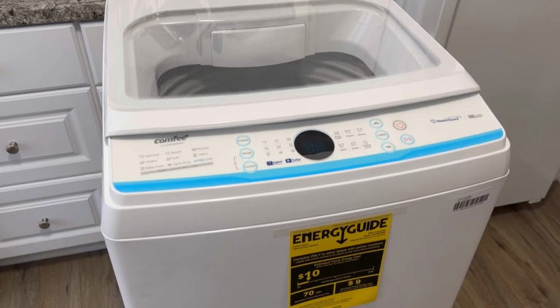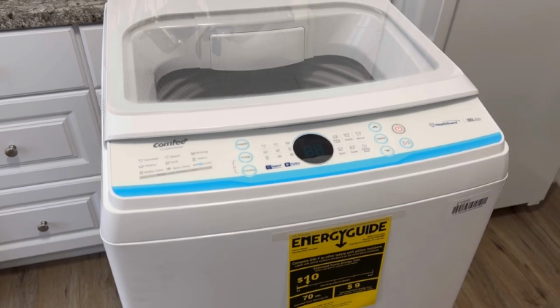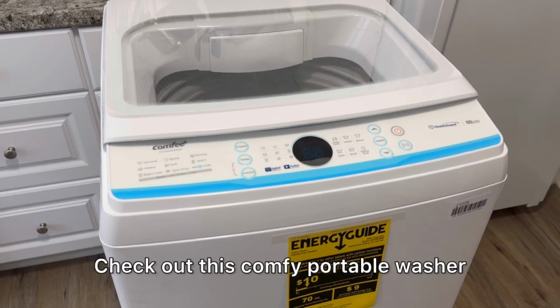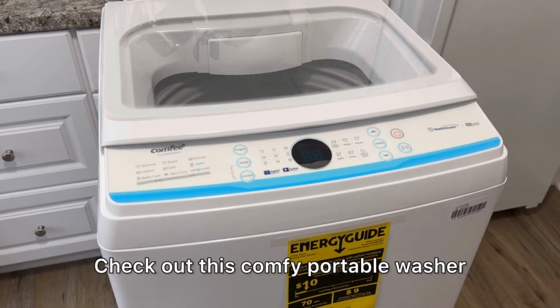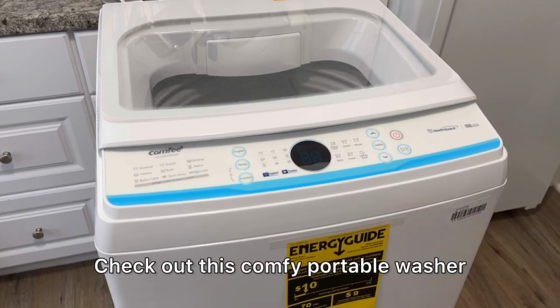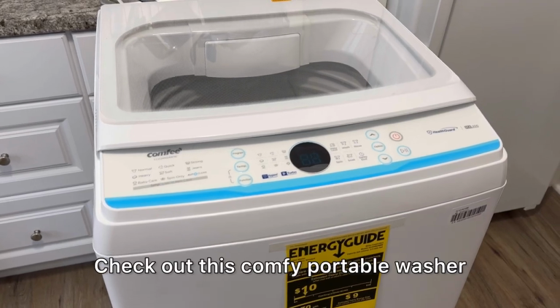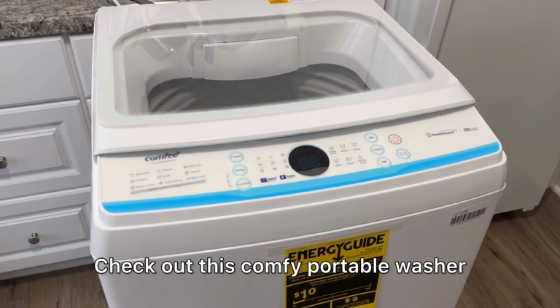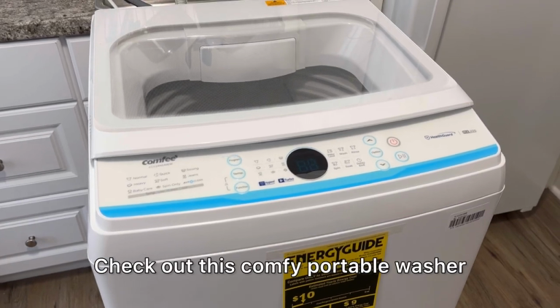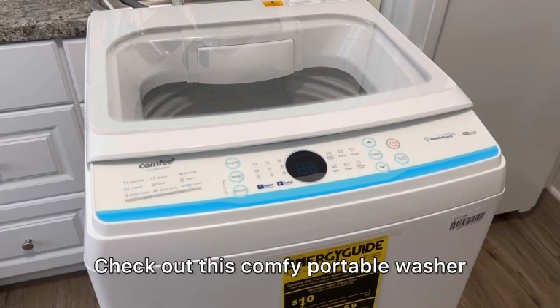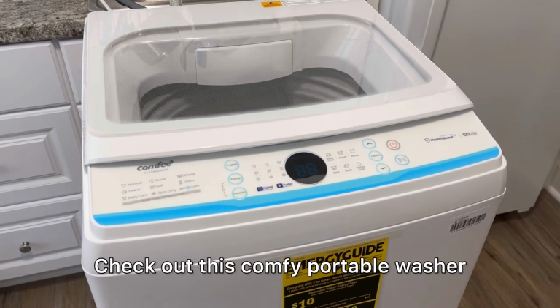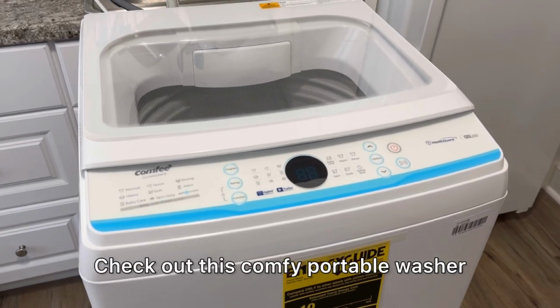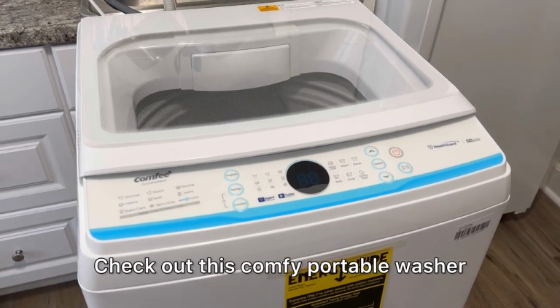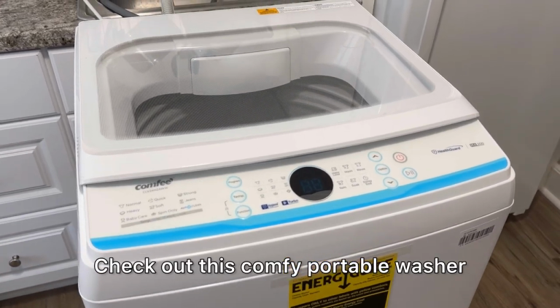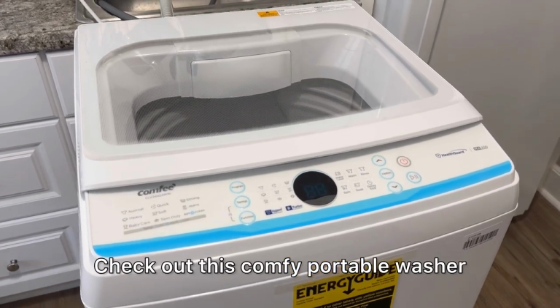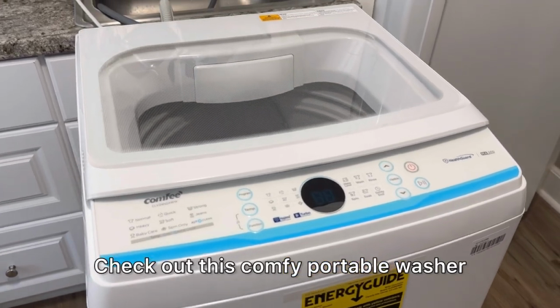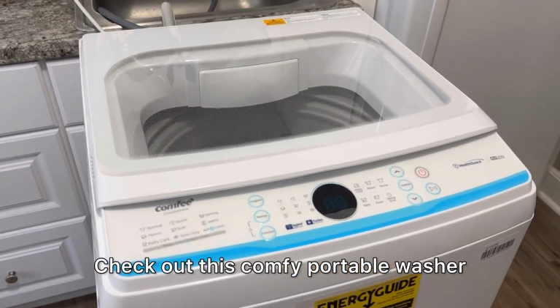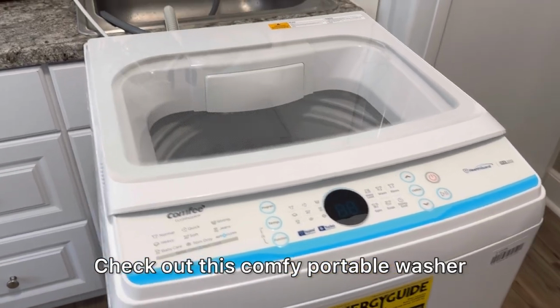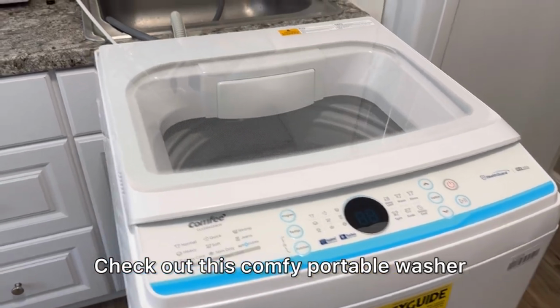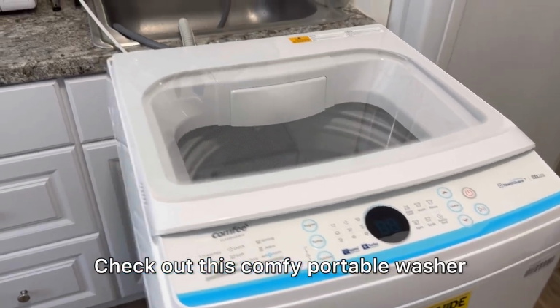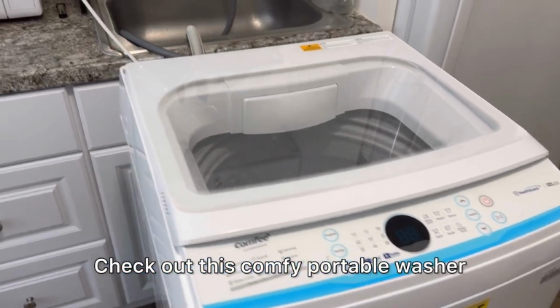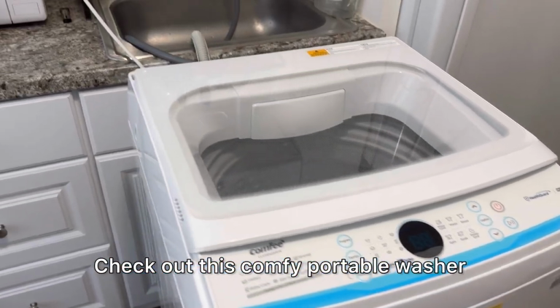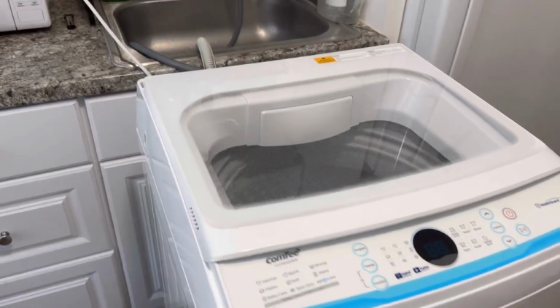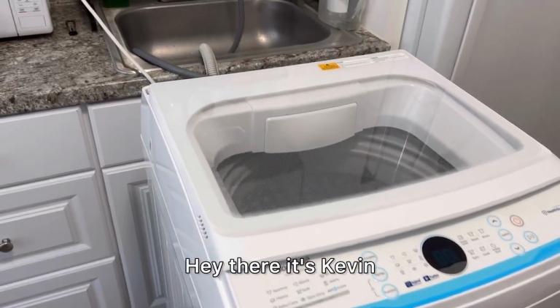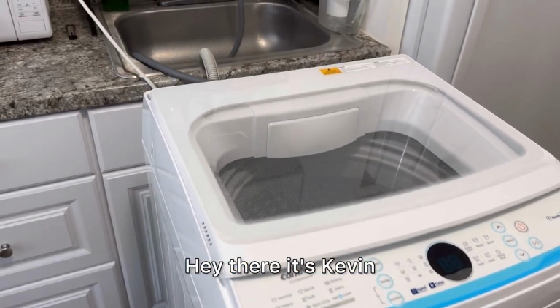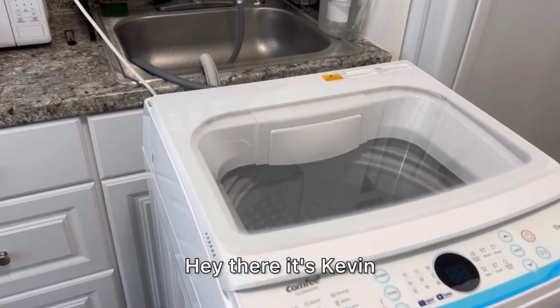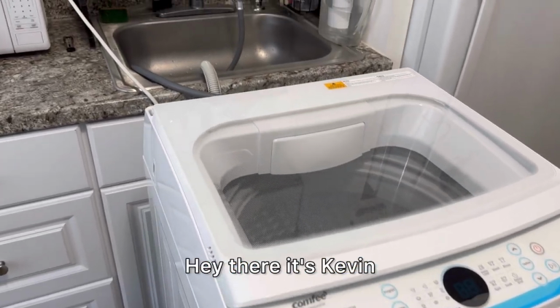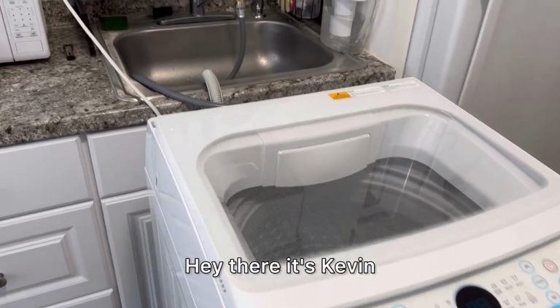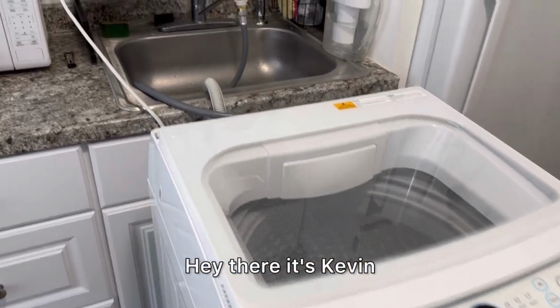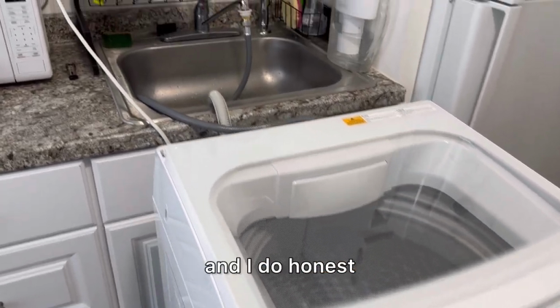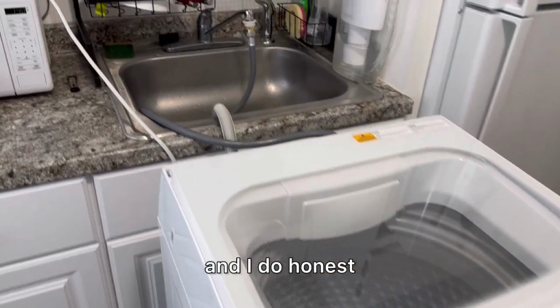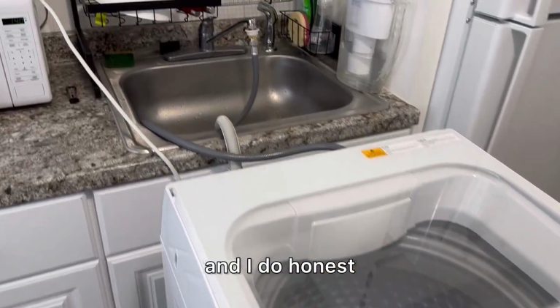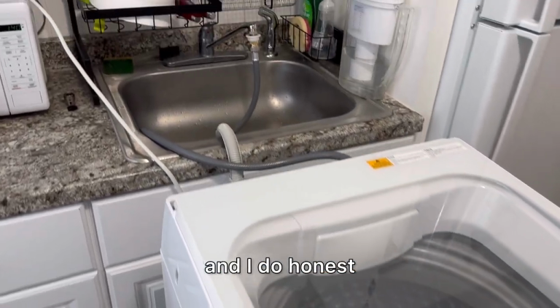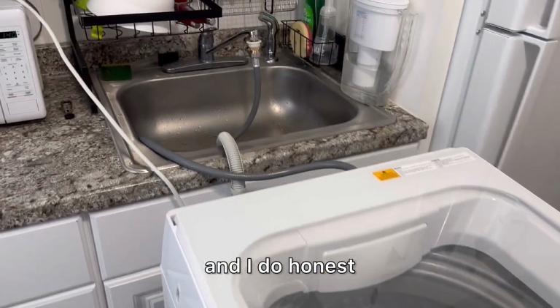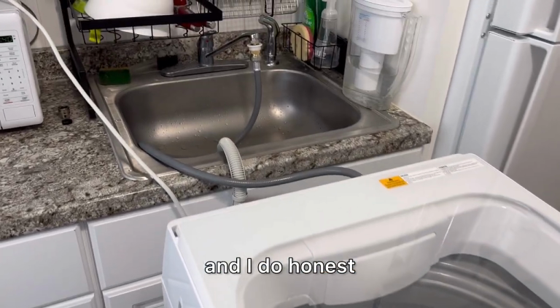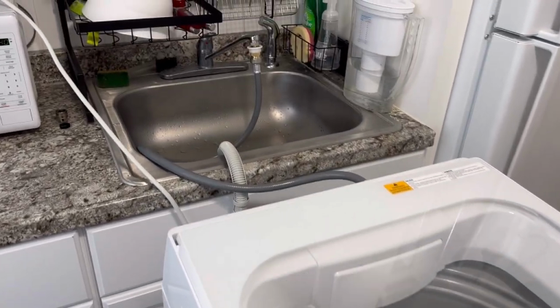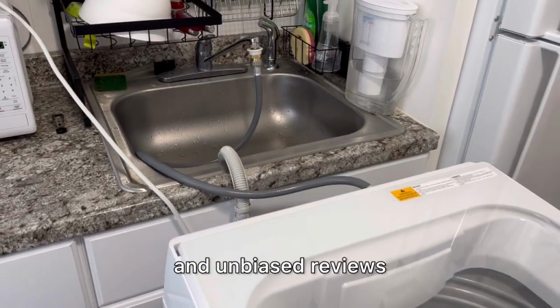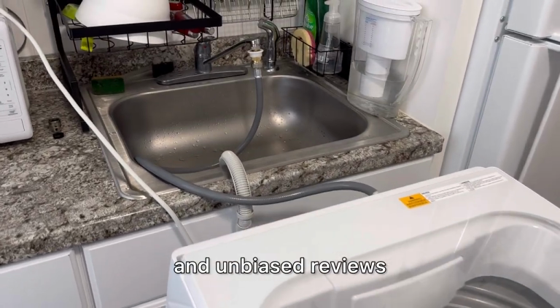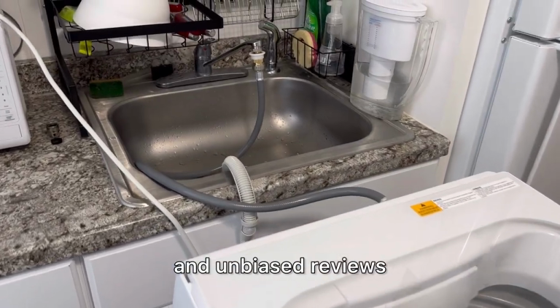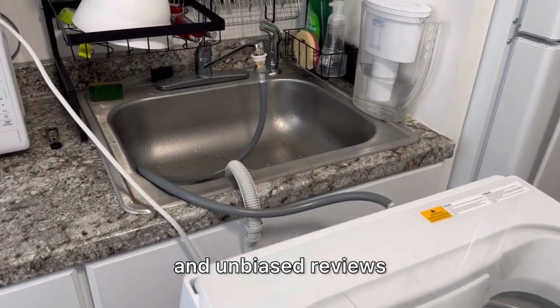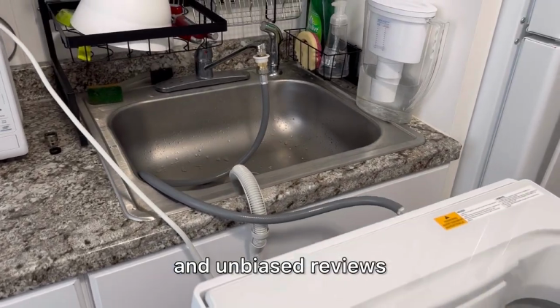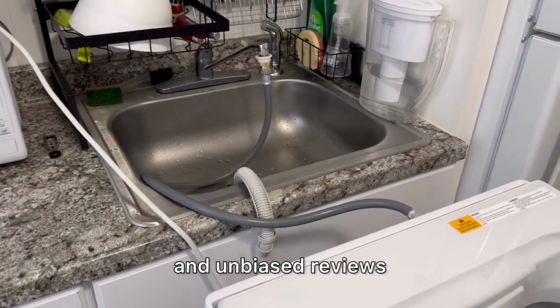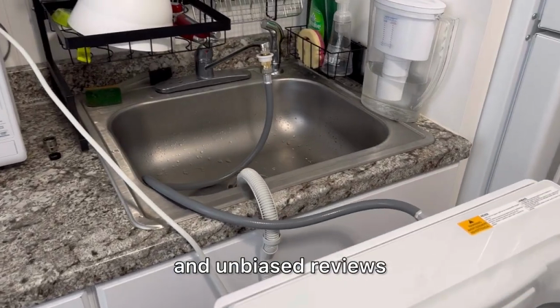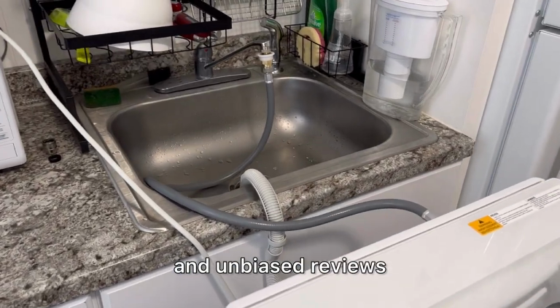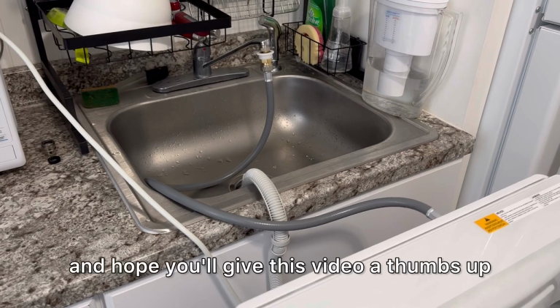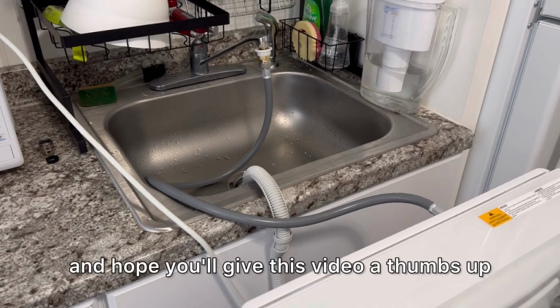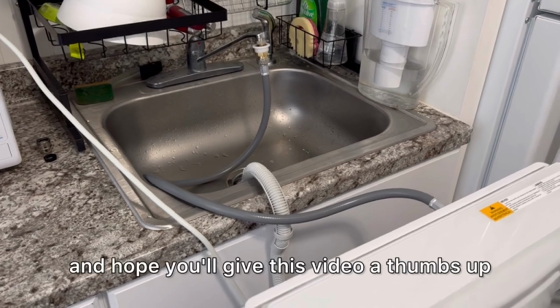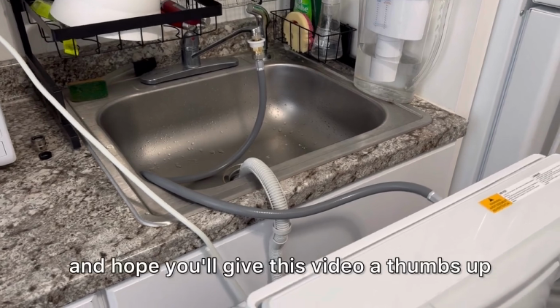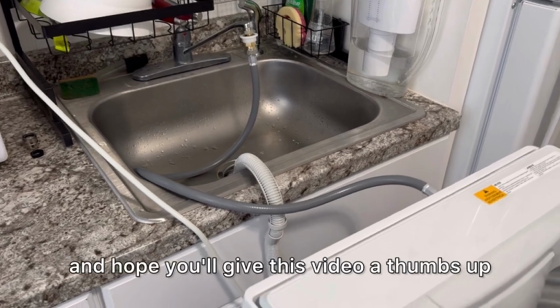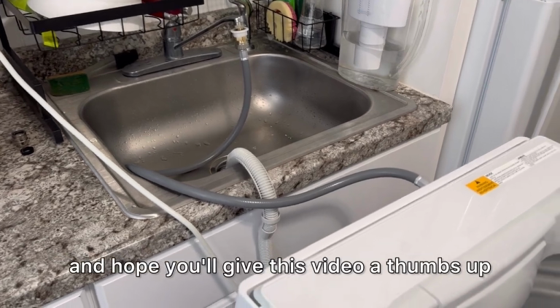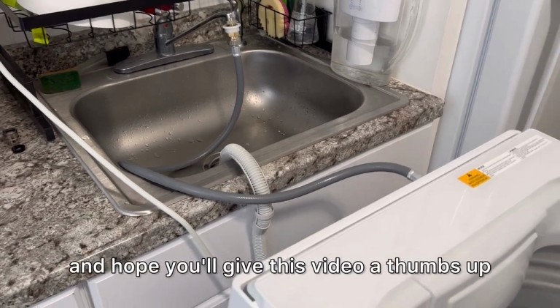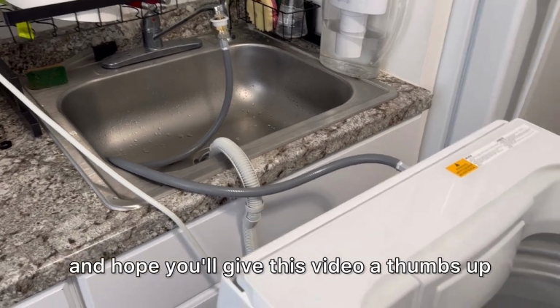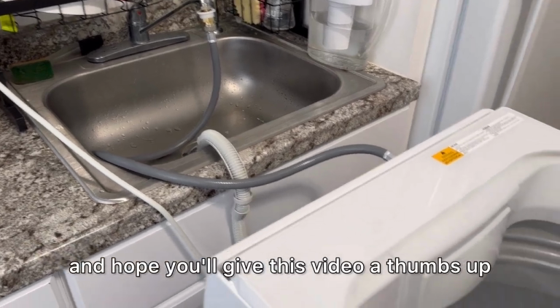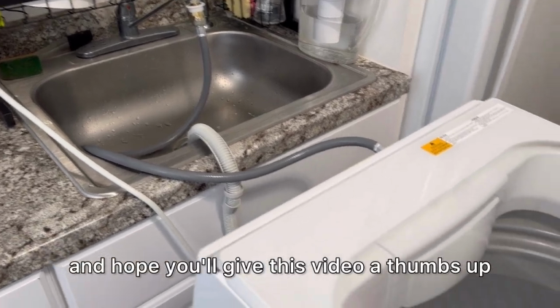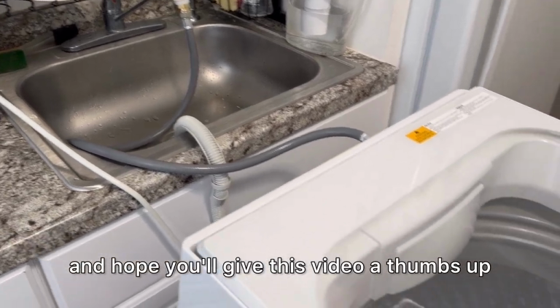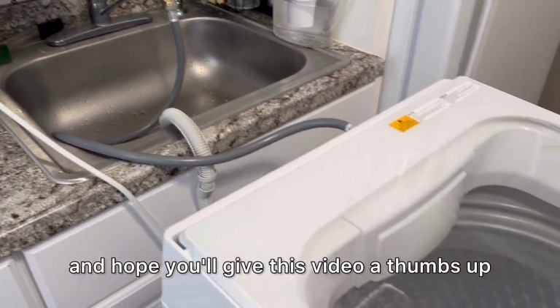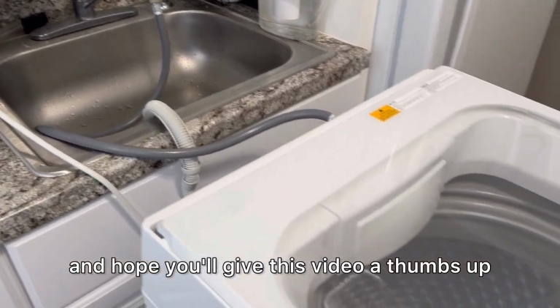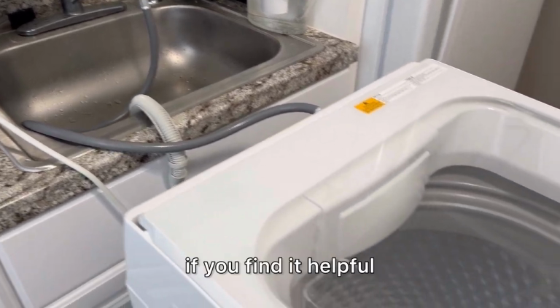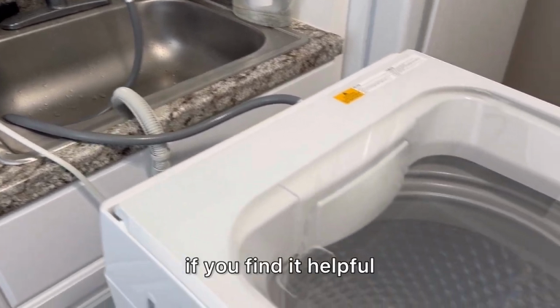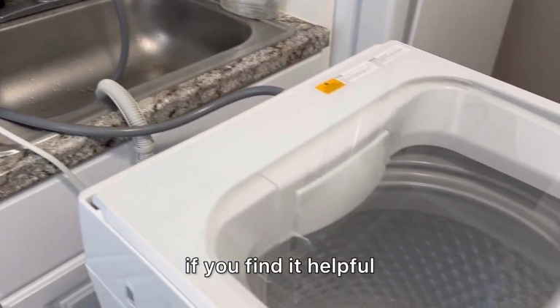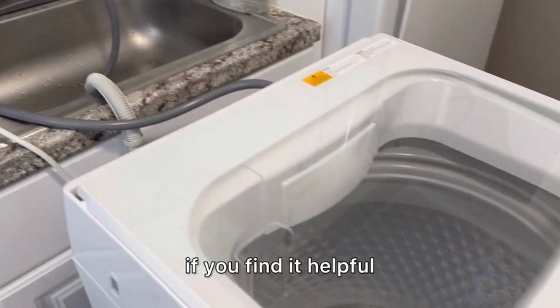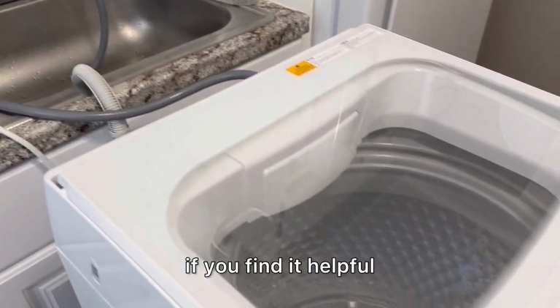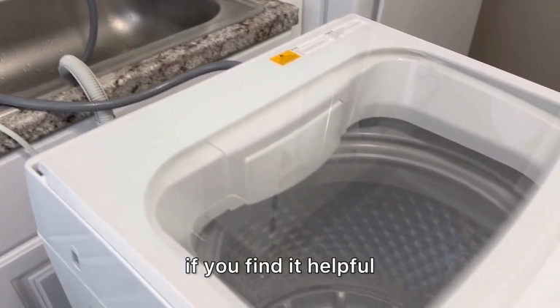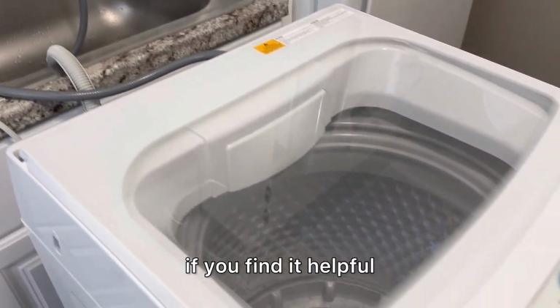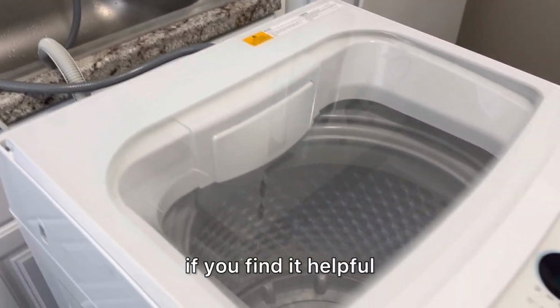Check out this comfy portable washer. Hey there, it's Kevin and I do honest and unbiased reviews — hope you'll give this video a thumbs up if you find it helpful.